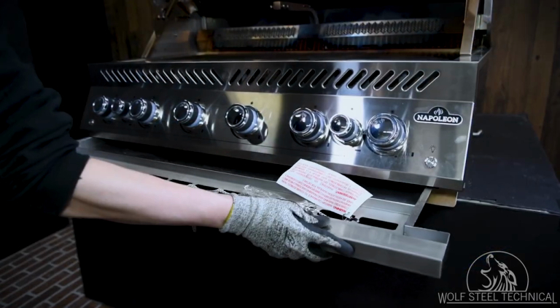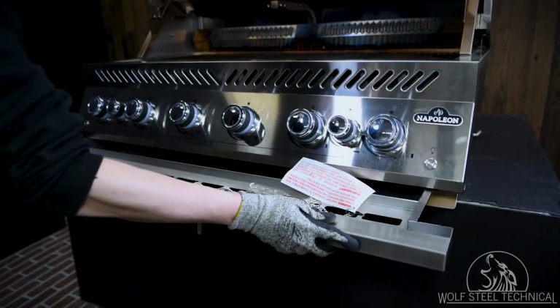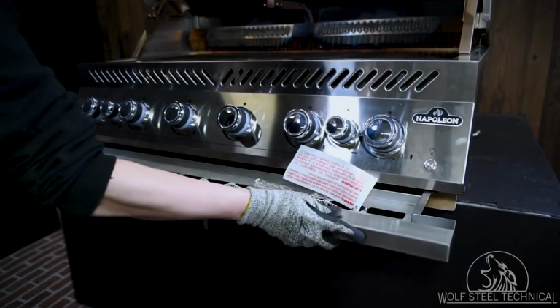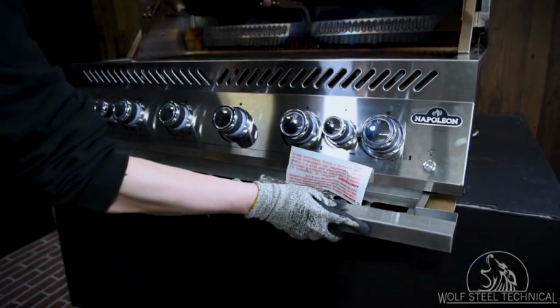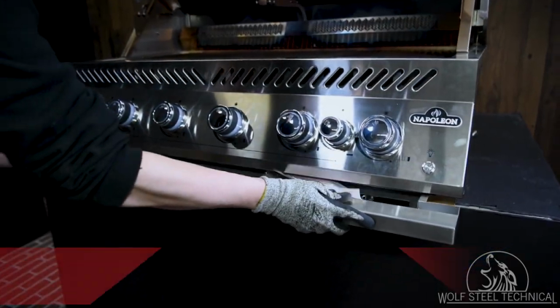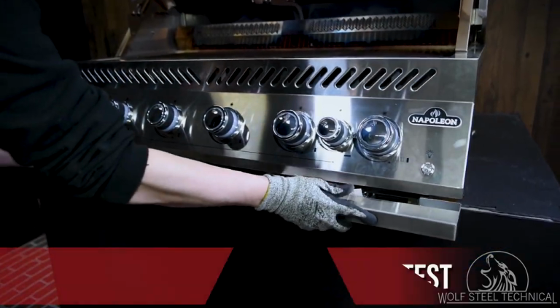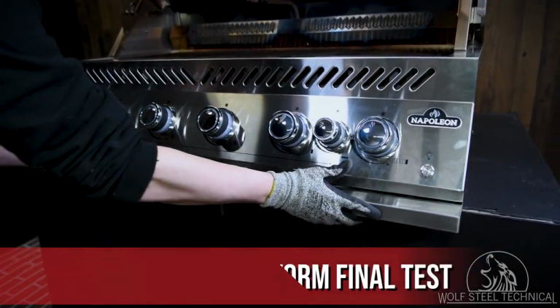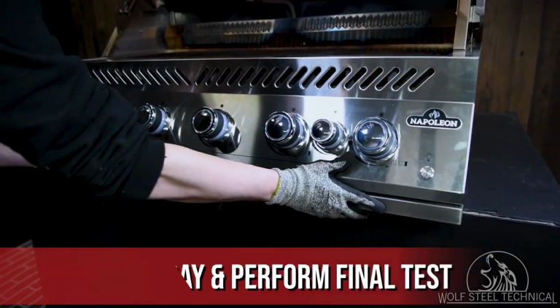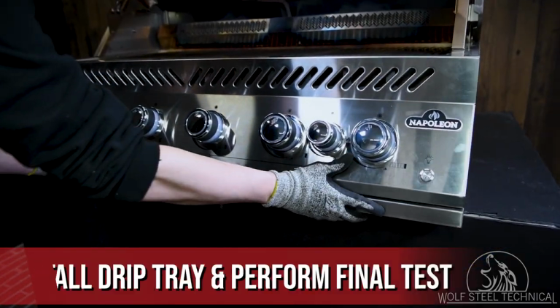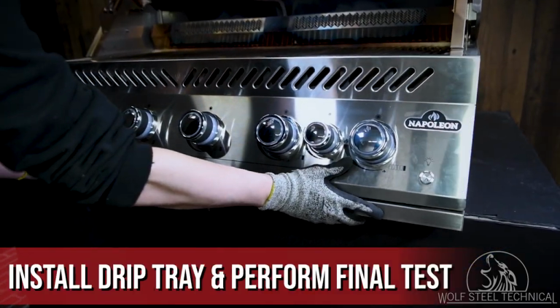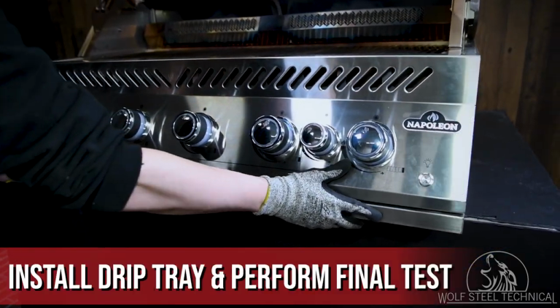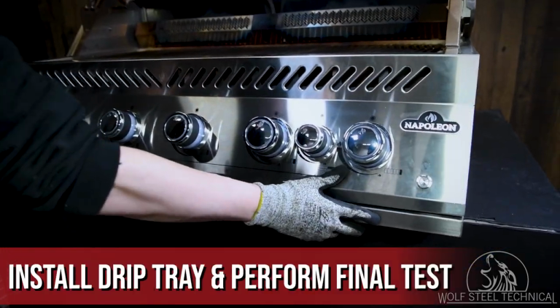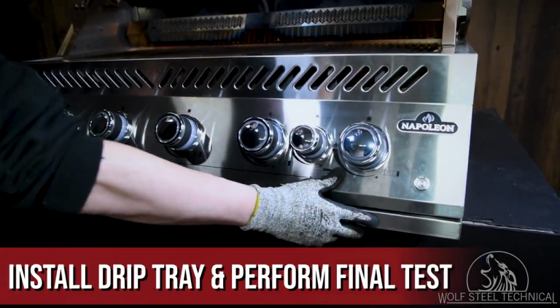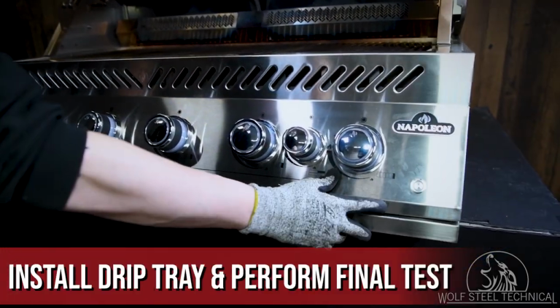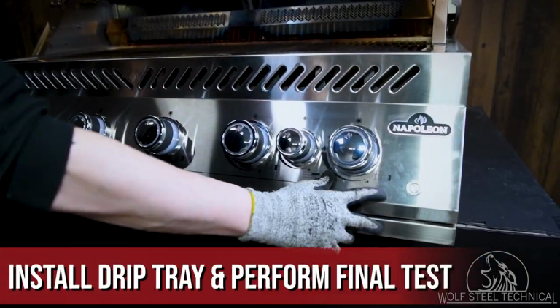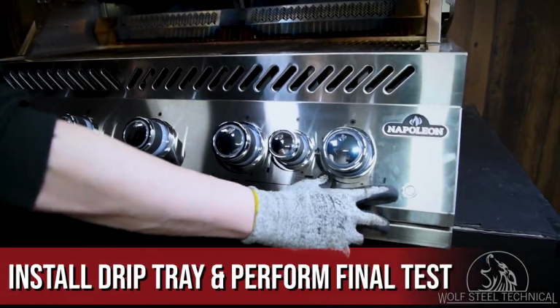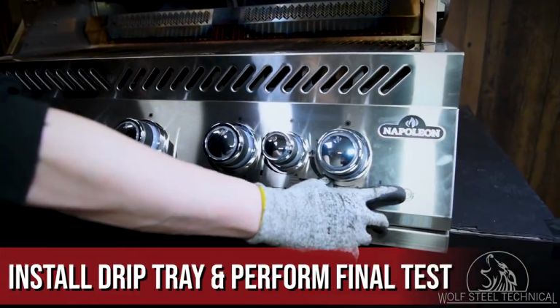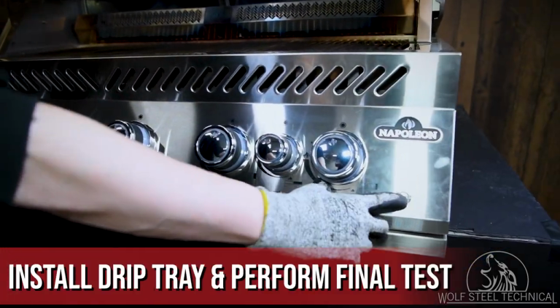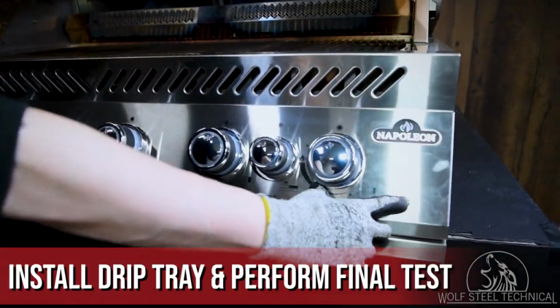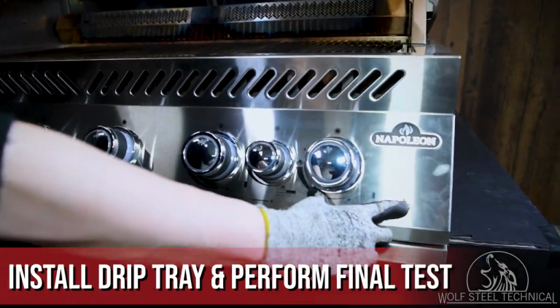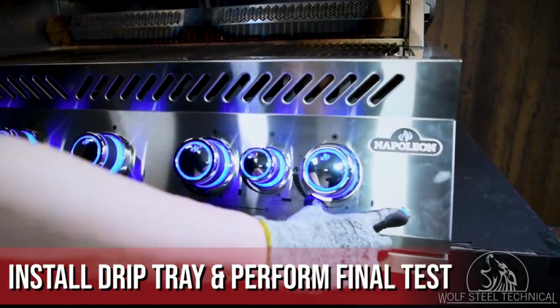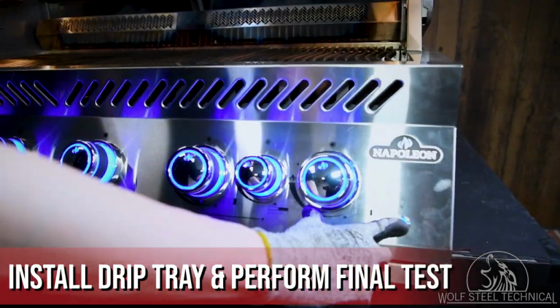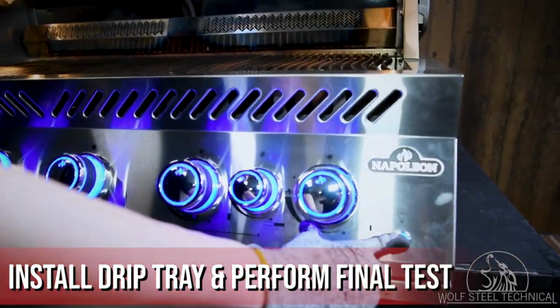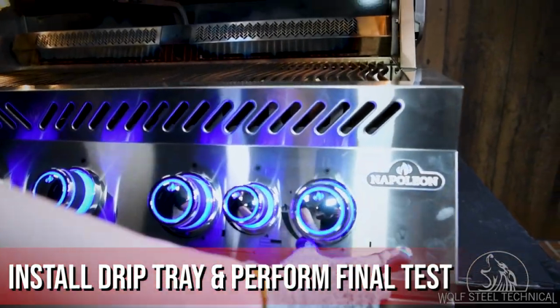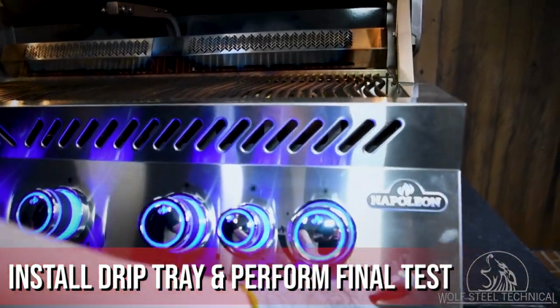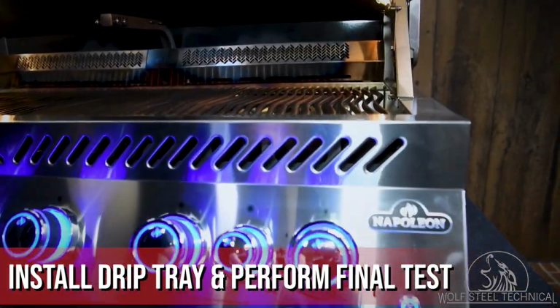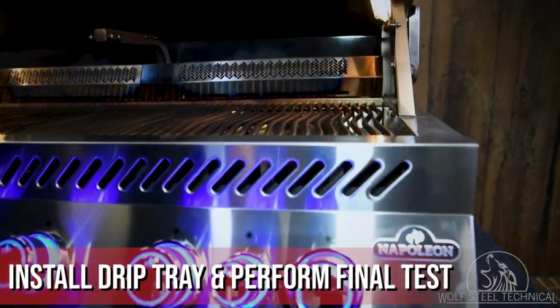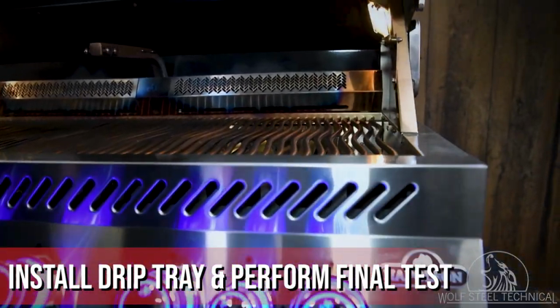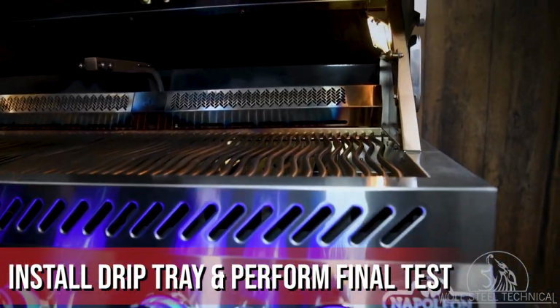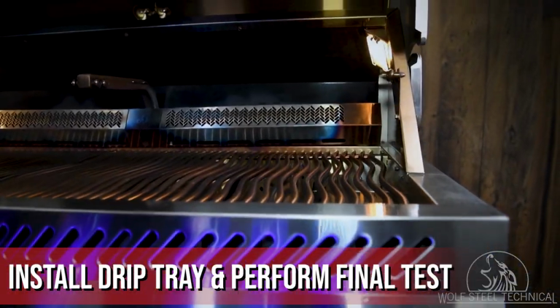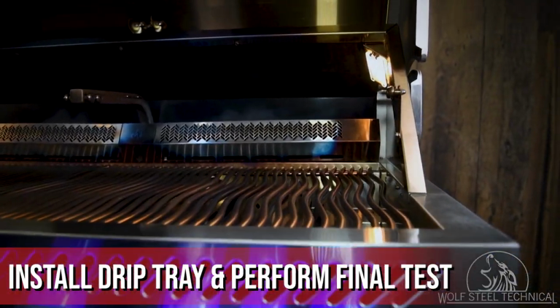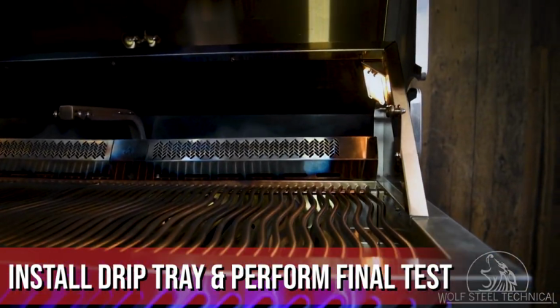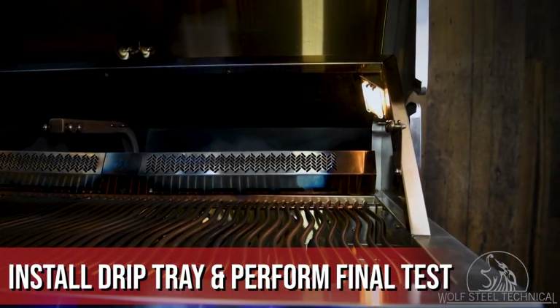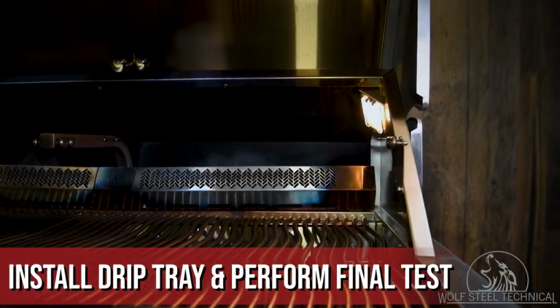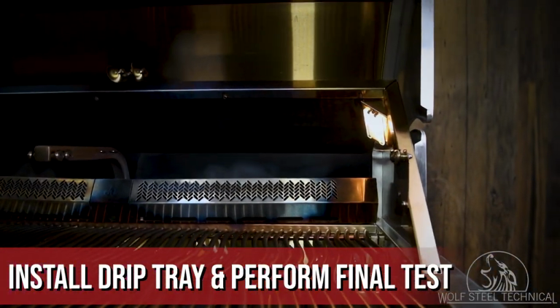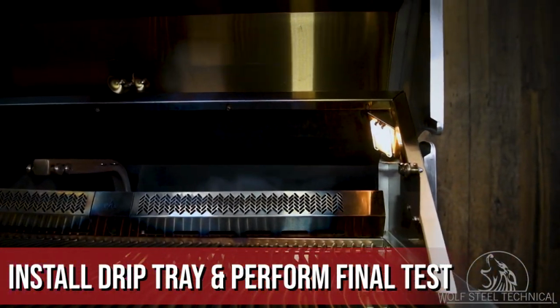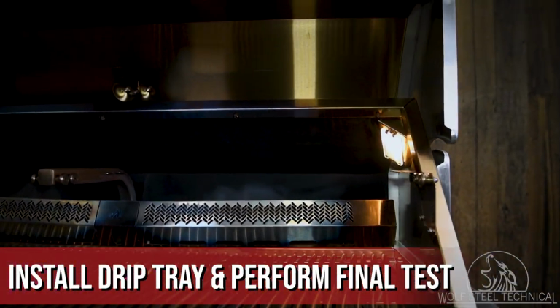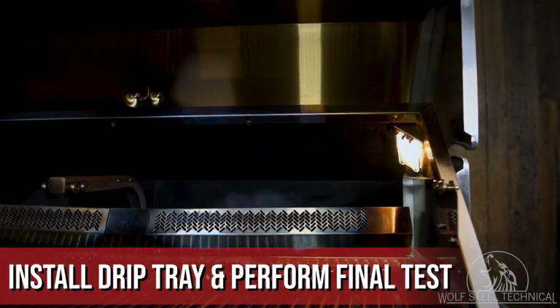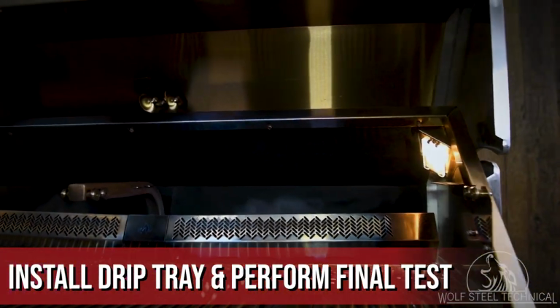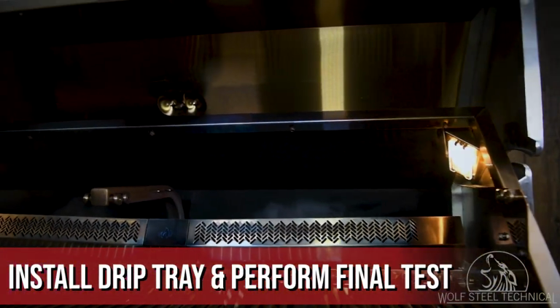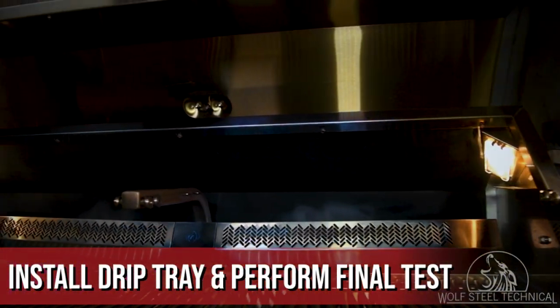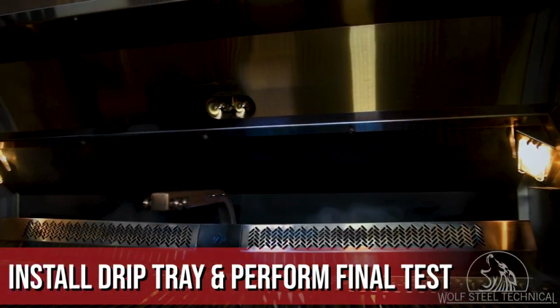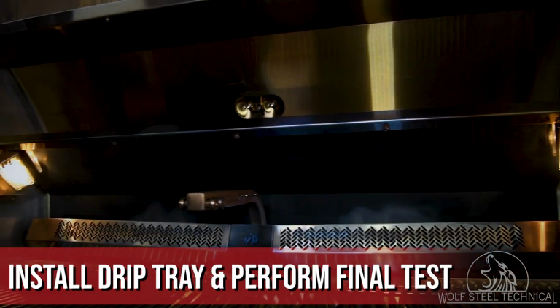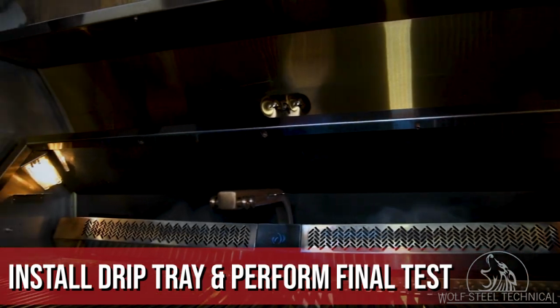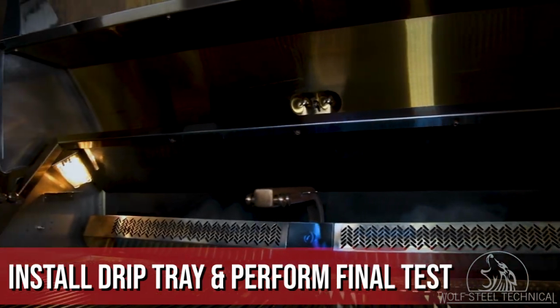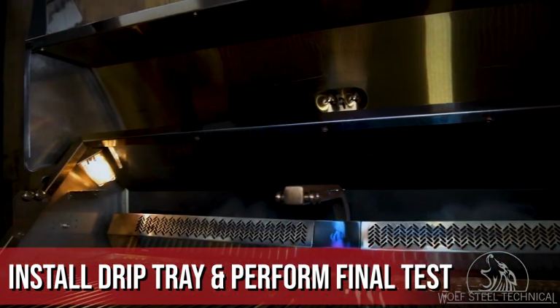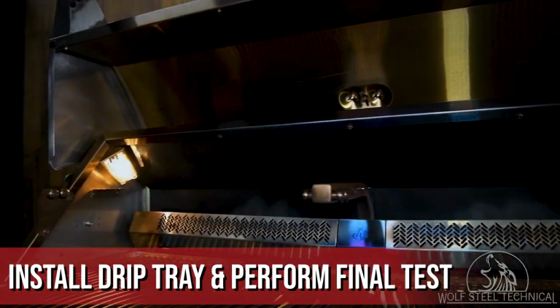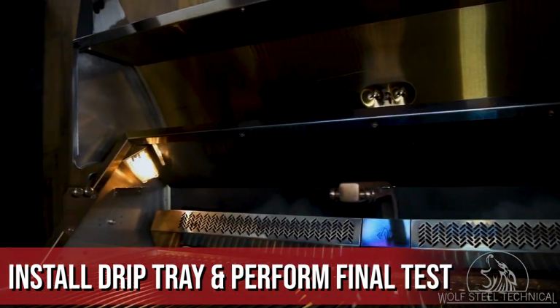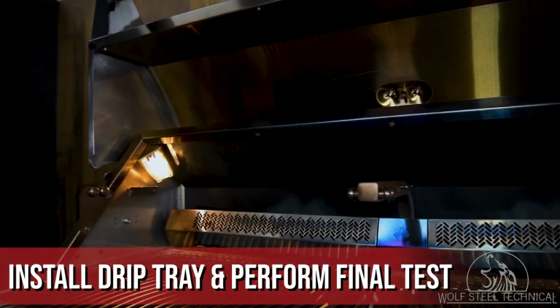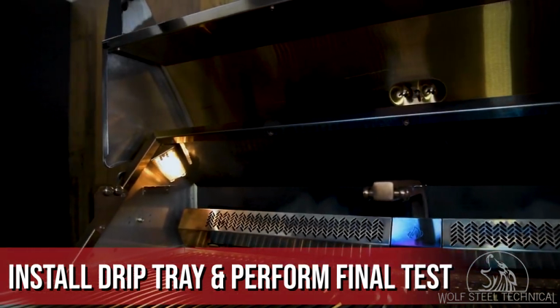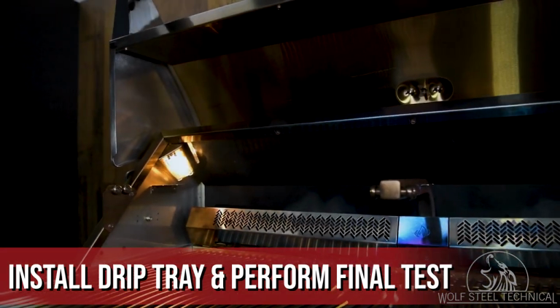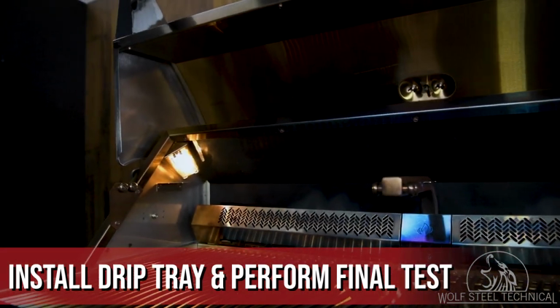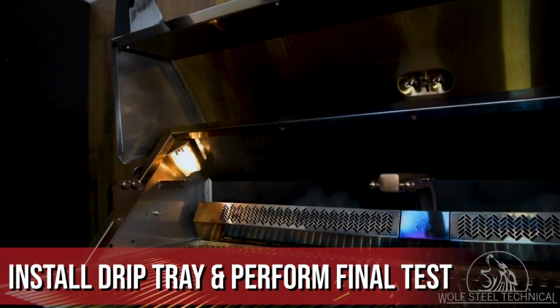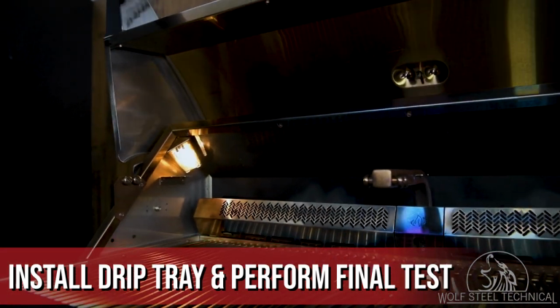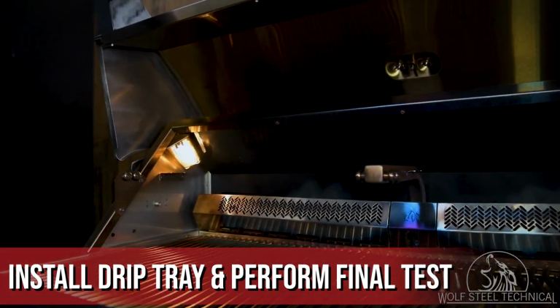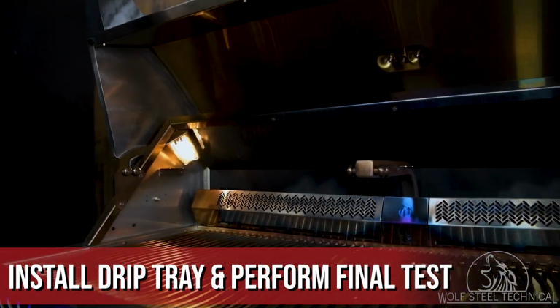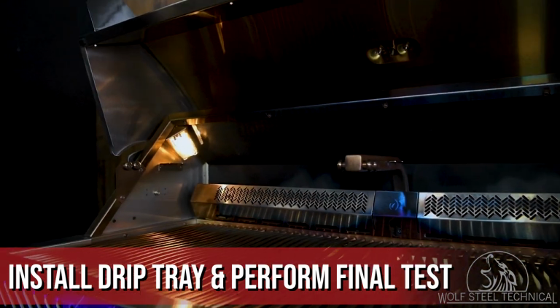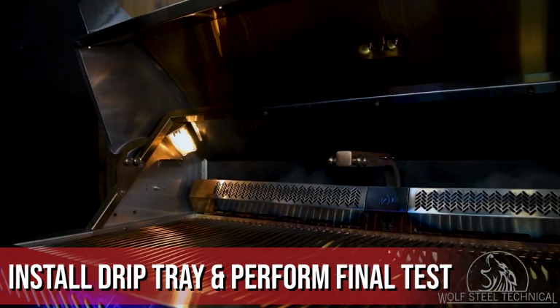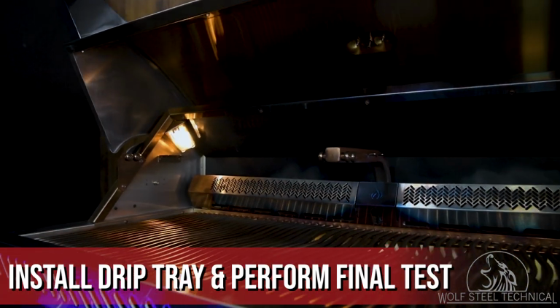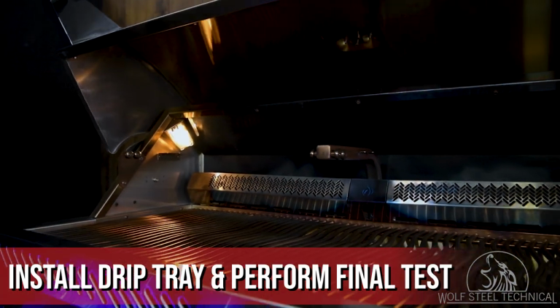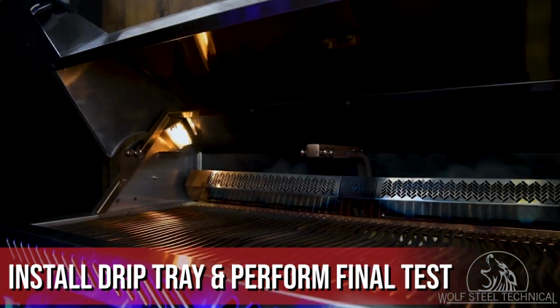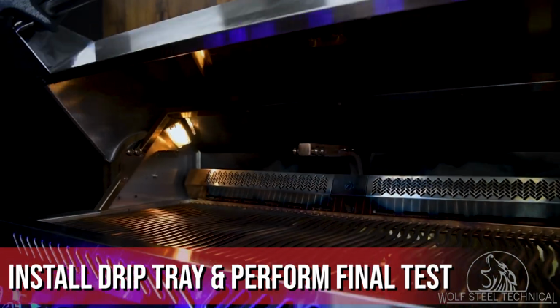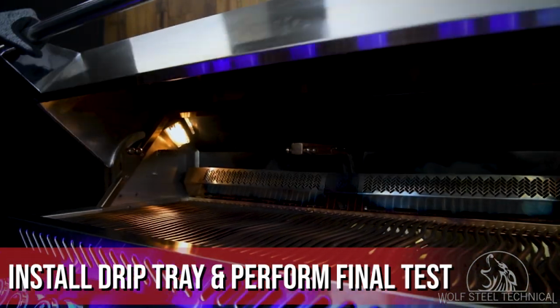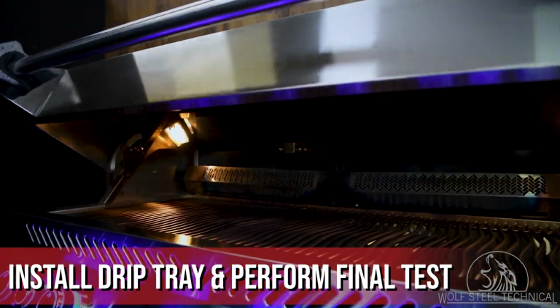Lastly, install the drip tray underneath the grill and ensure it is operating as intended before leaving it with the customer.